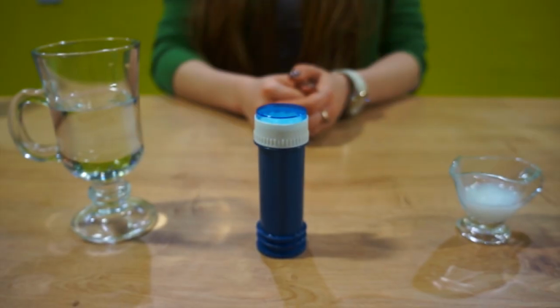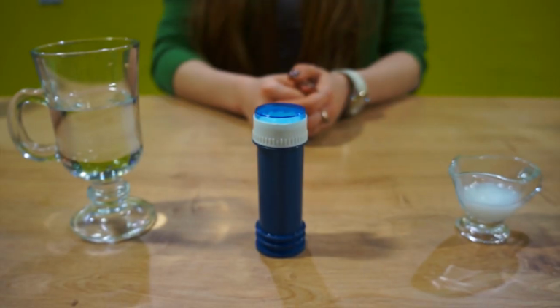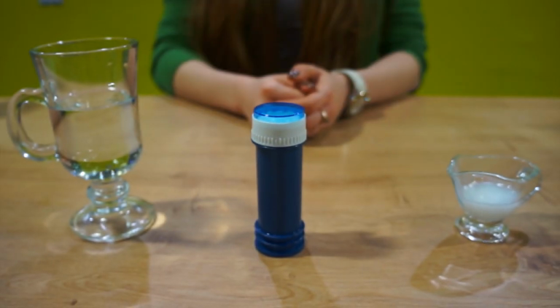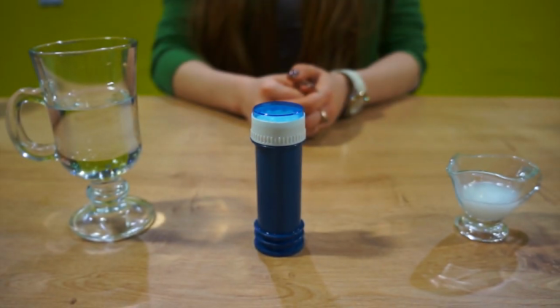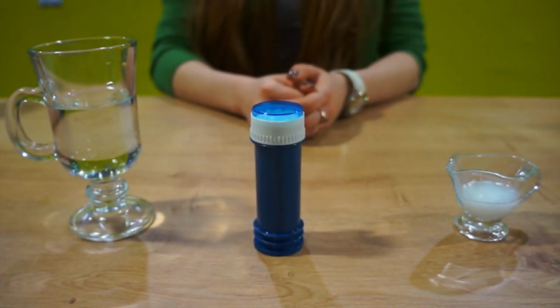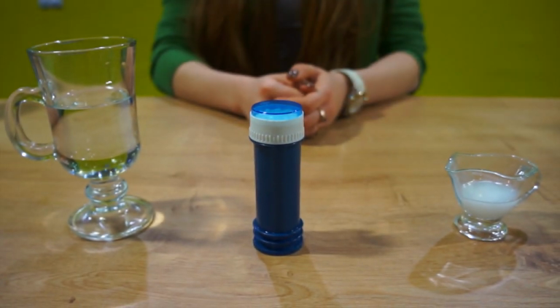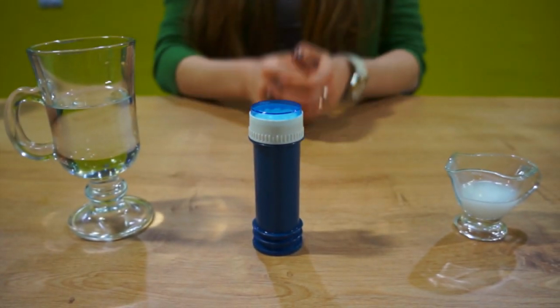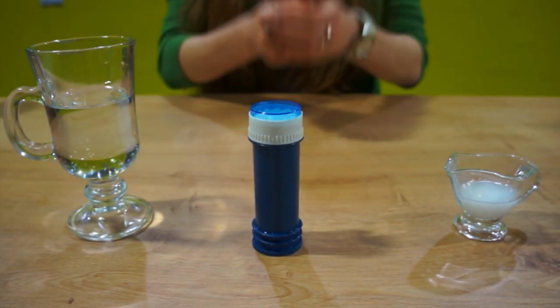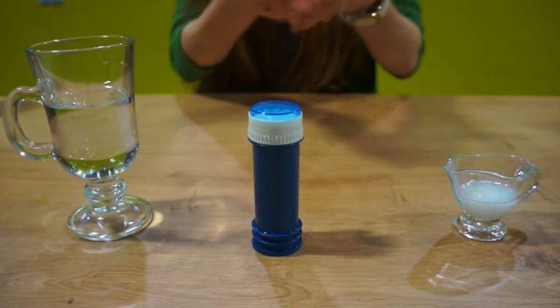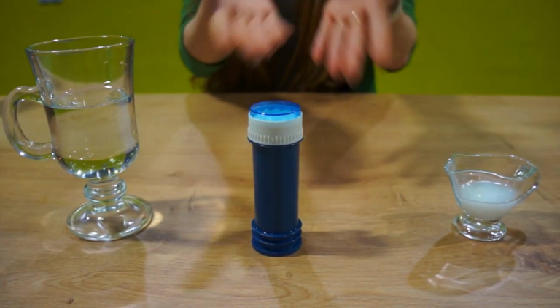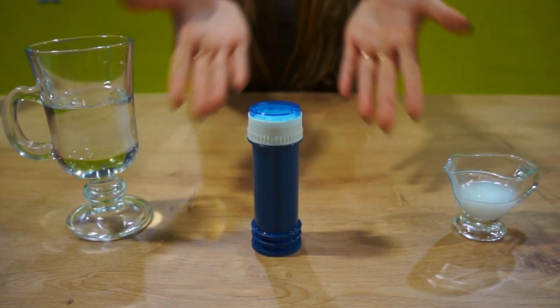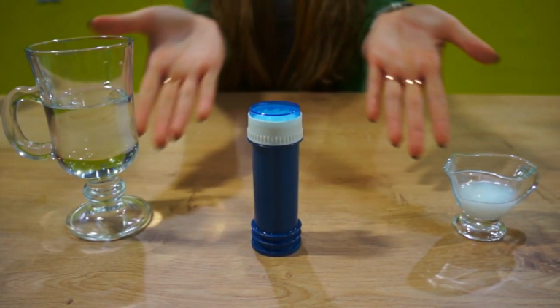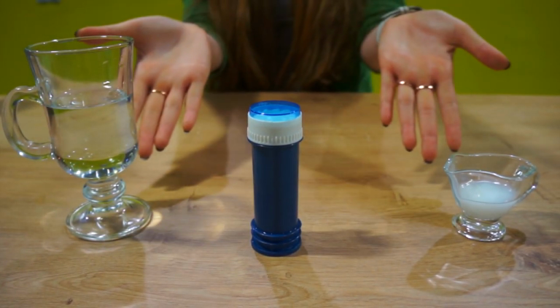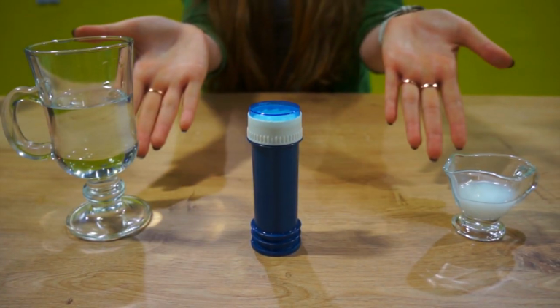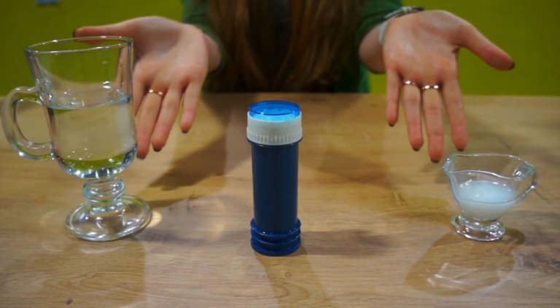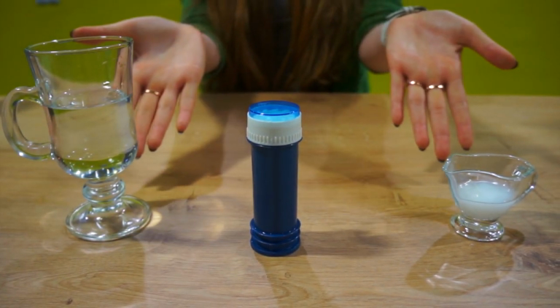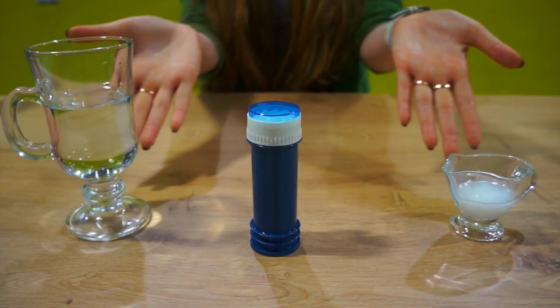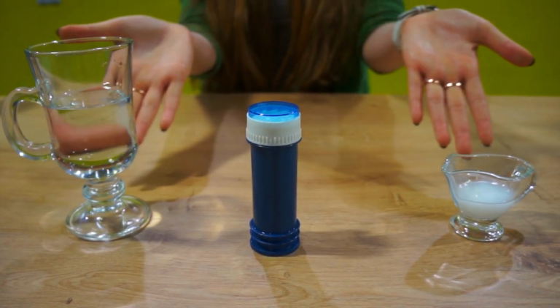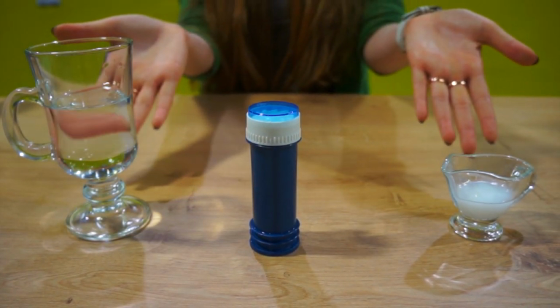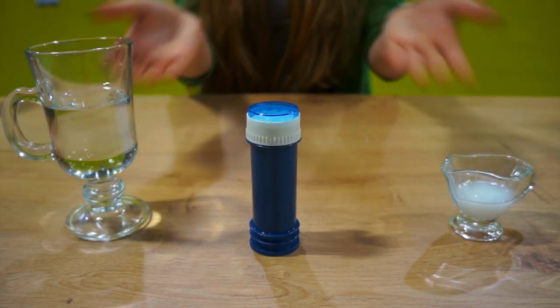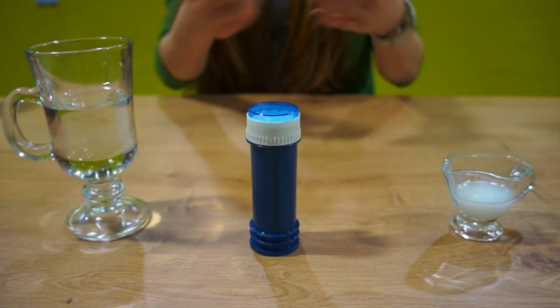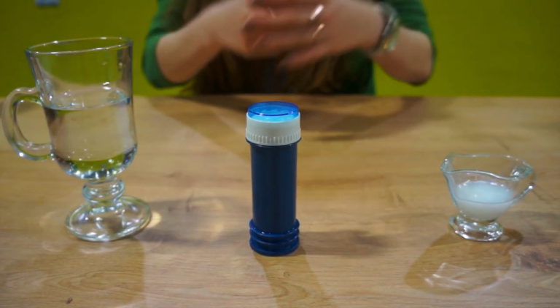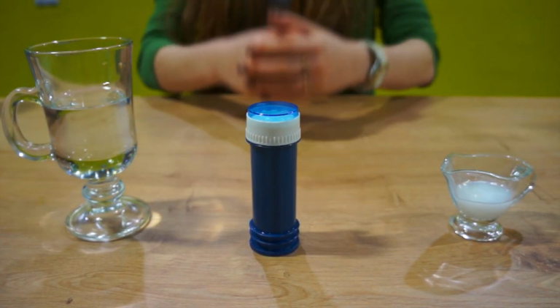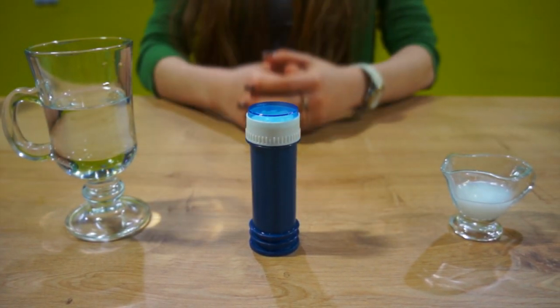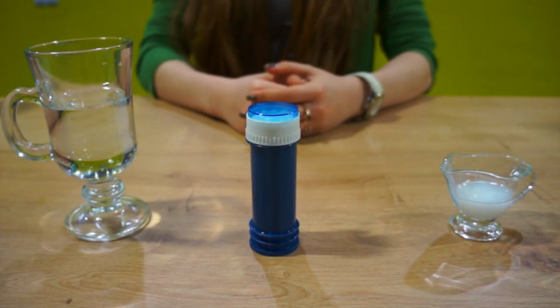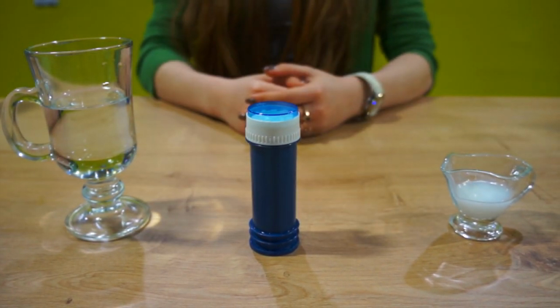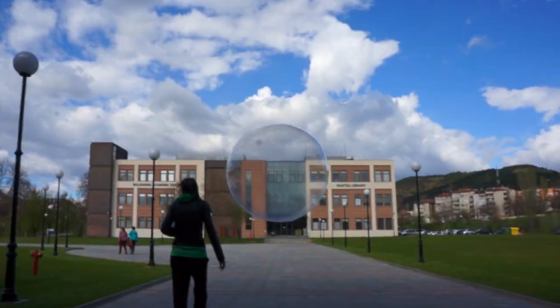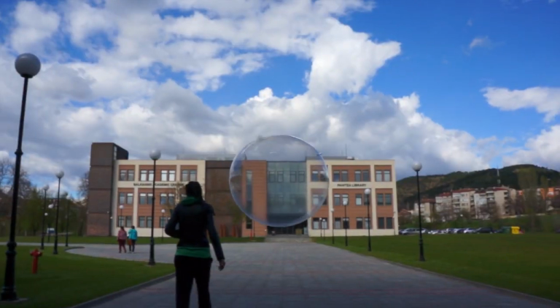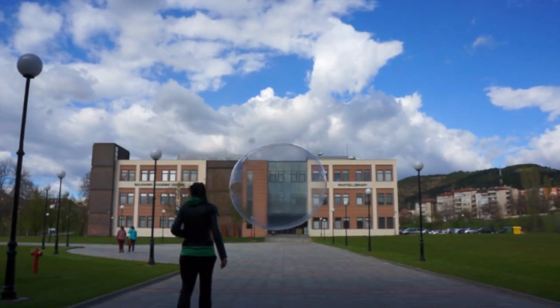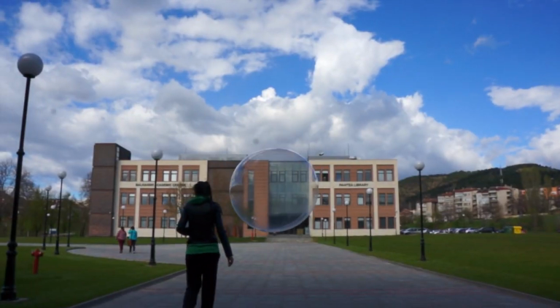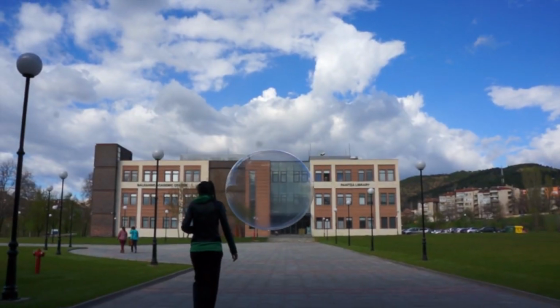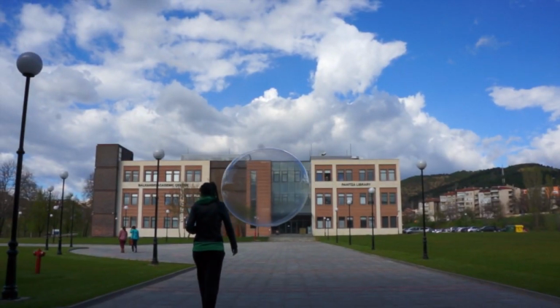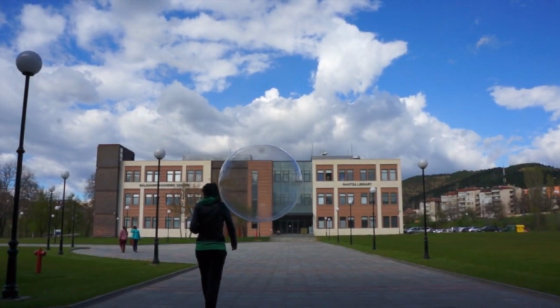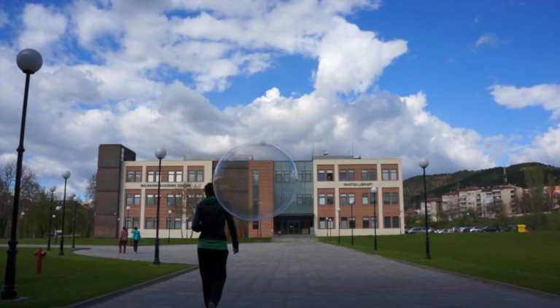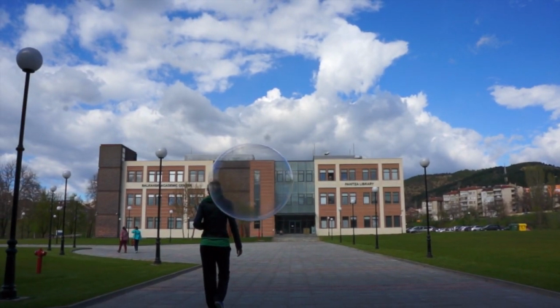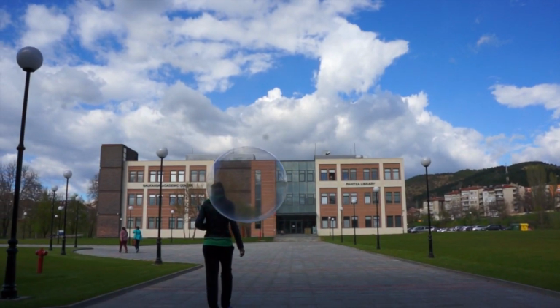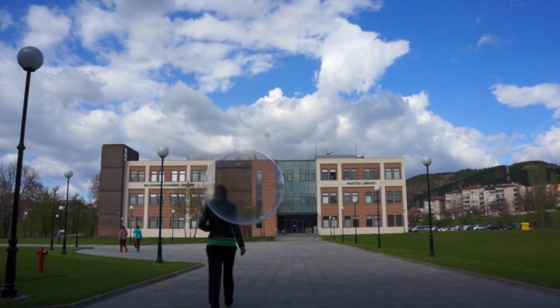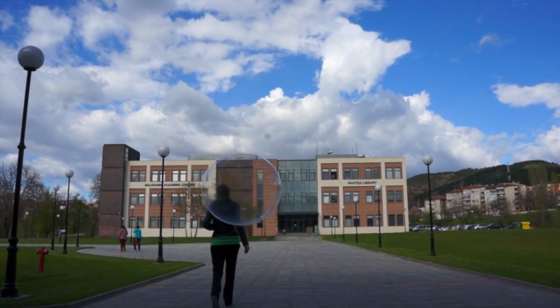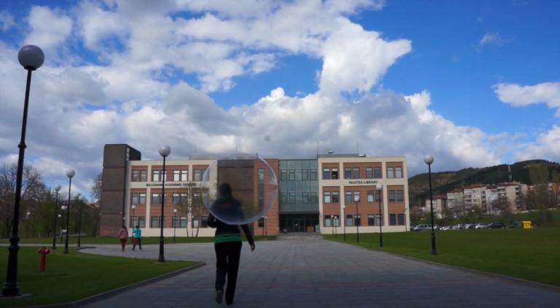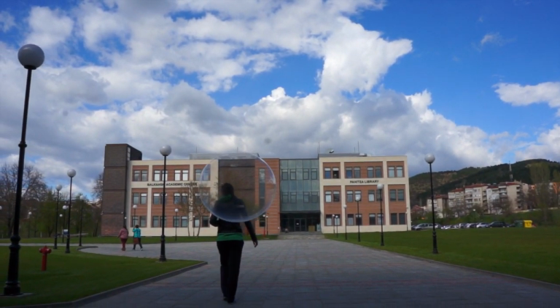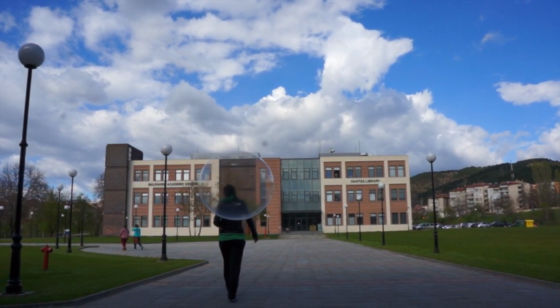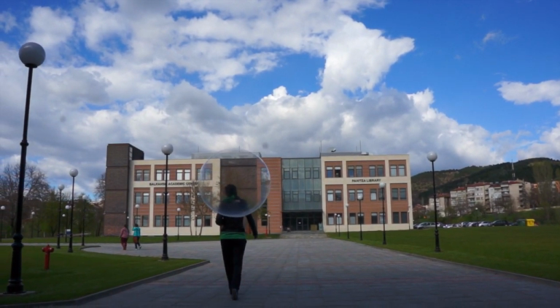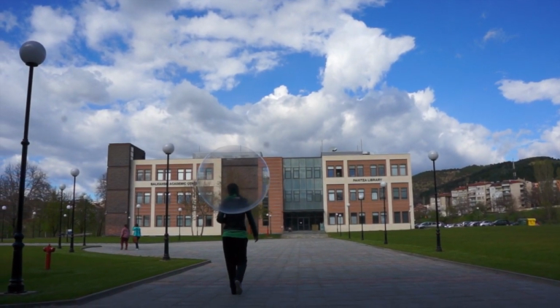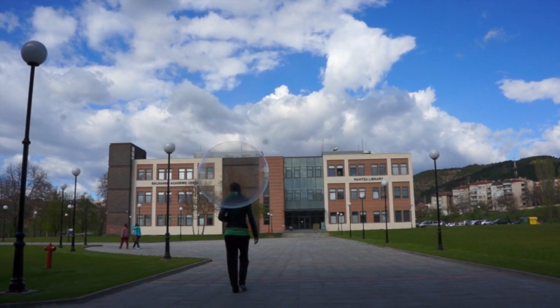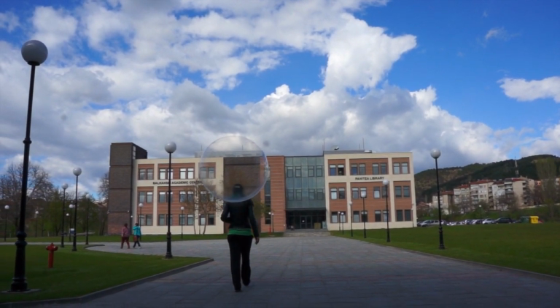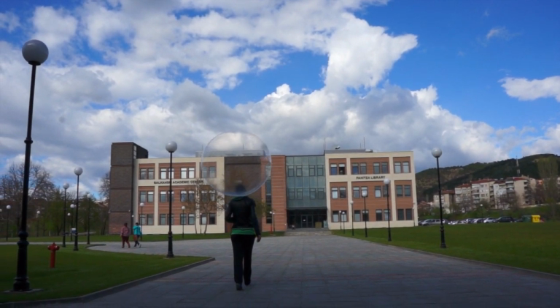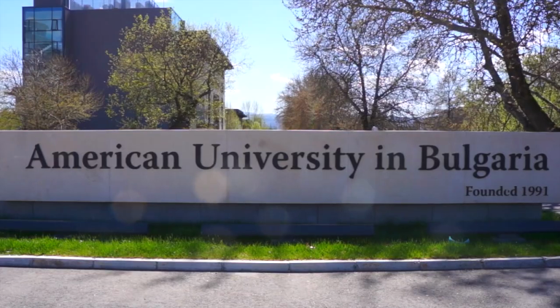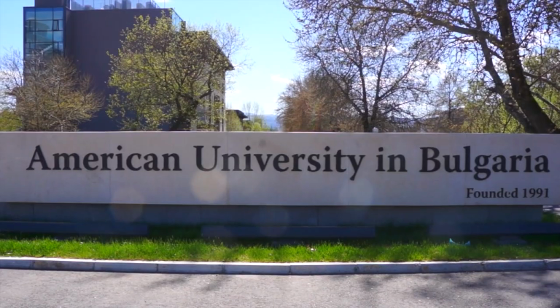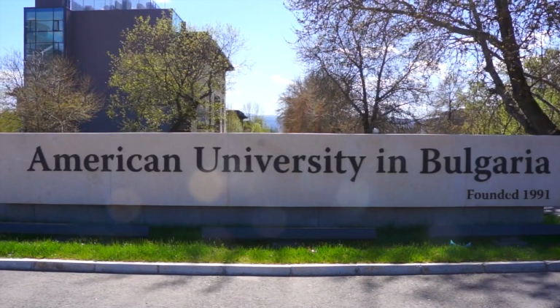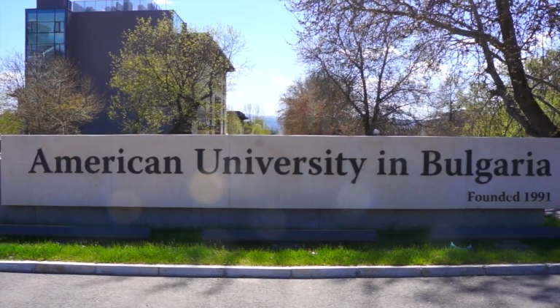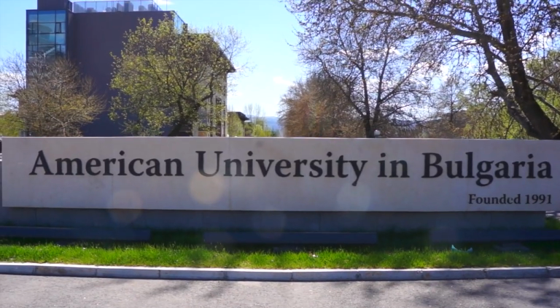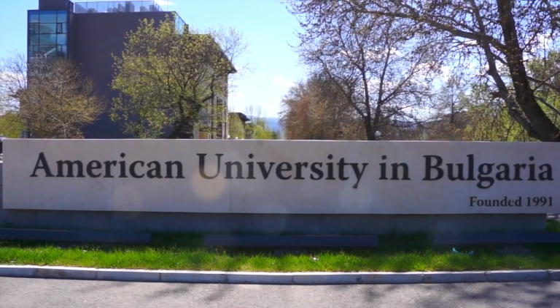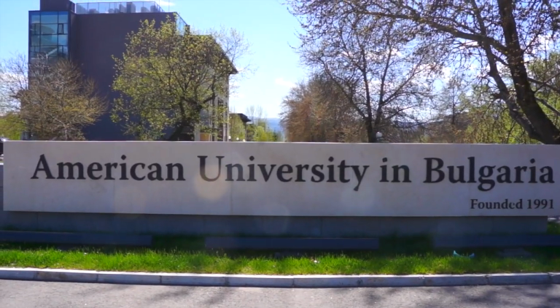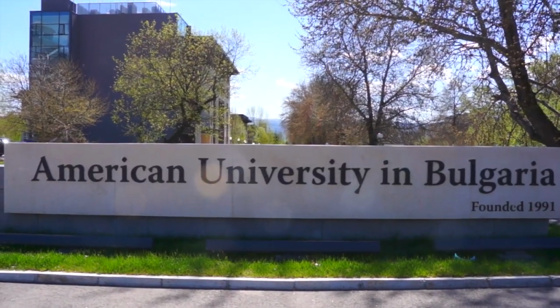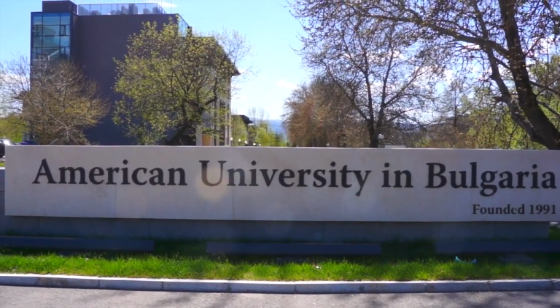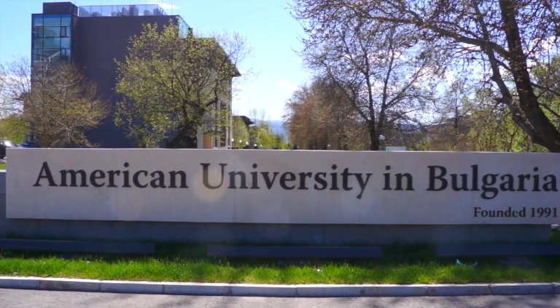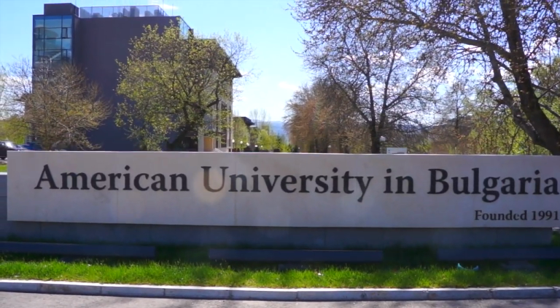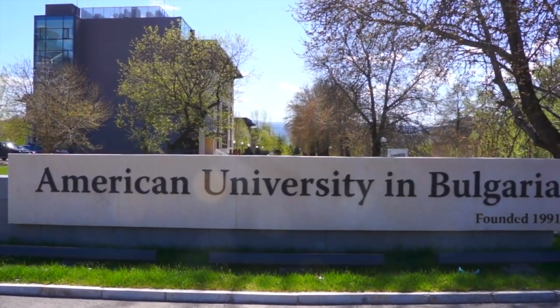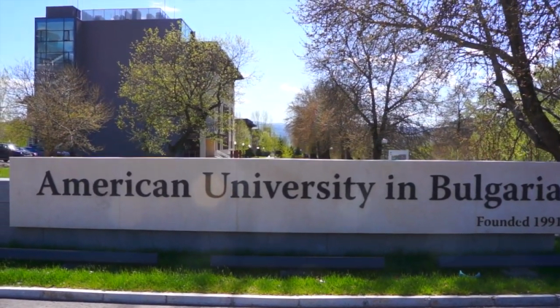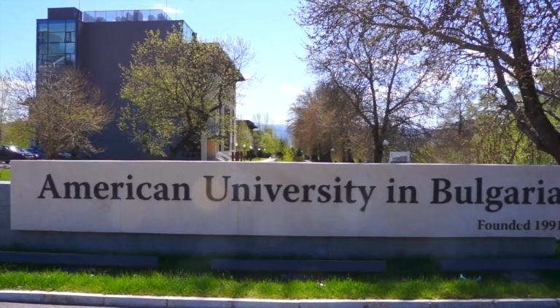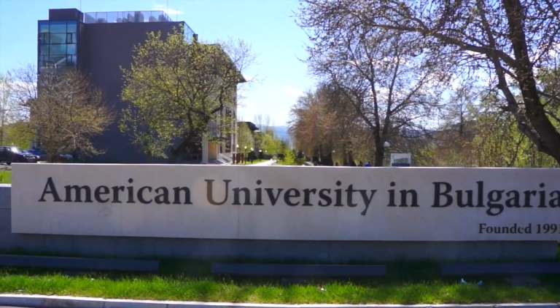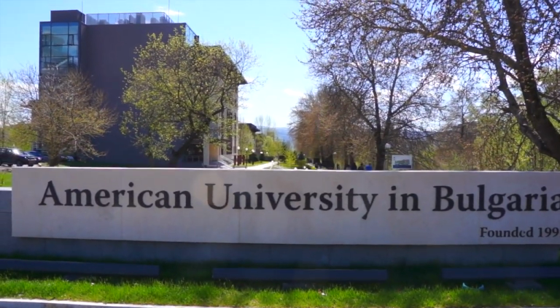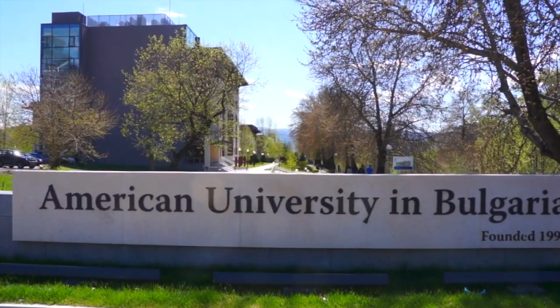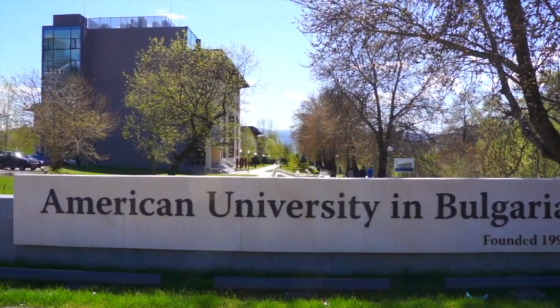Now the most important part. It's the moment when your first bubble emerges. Shiny, strong, simply beautiful.